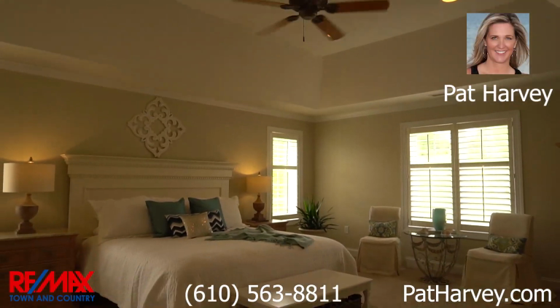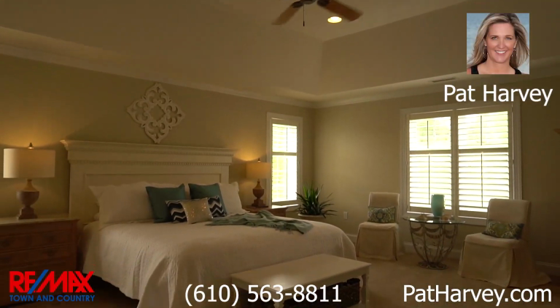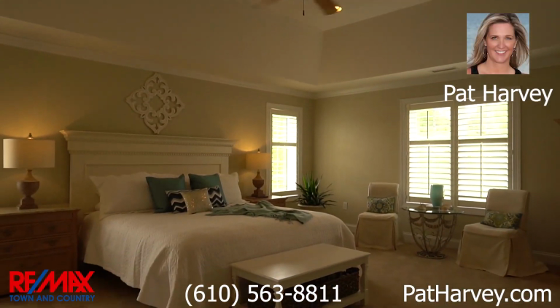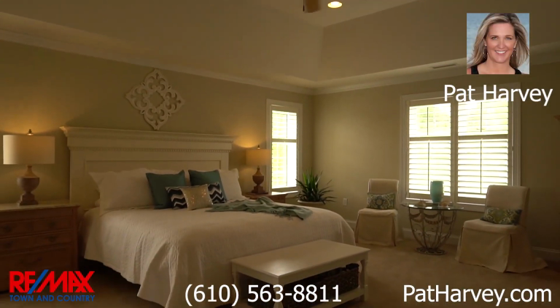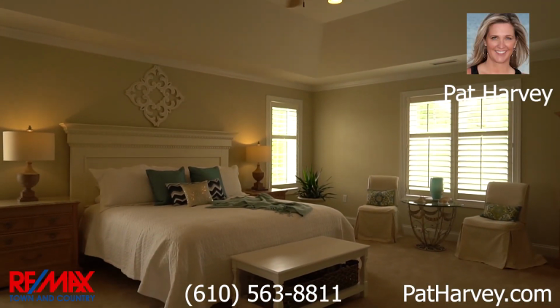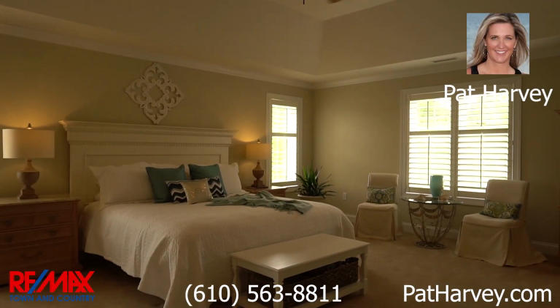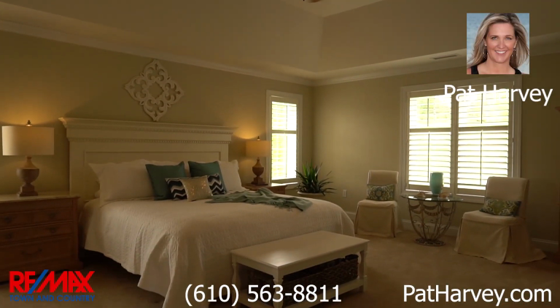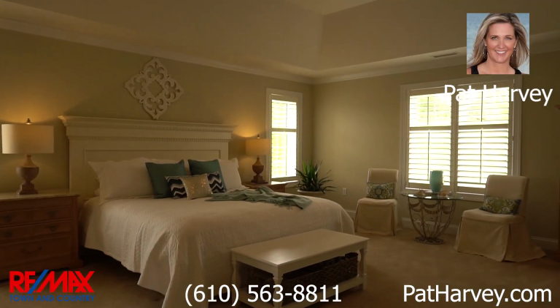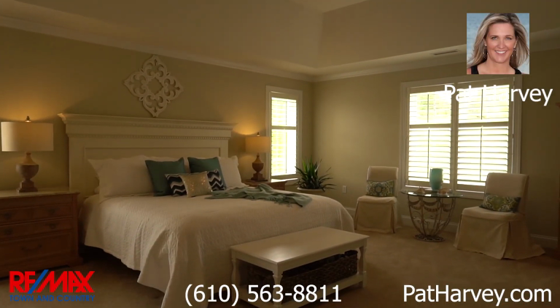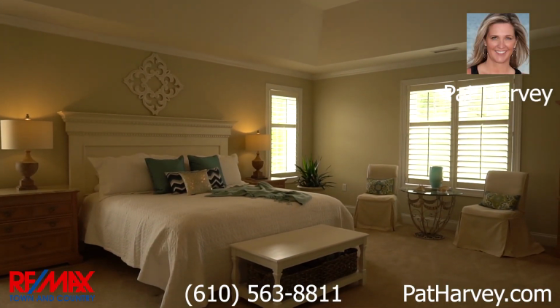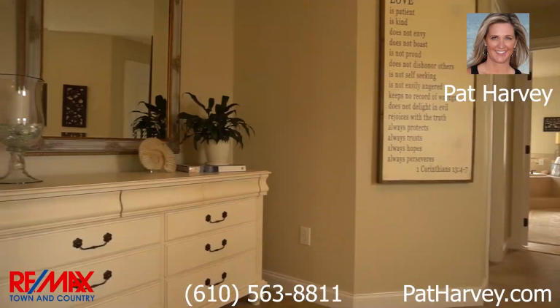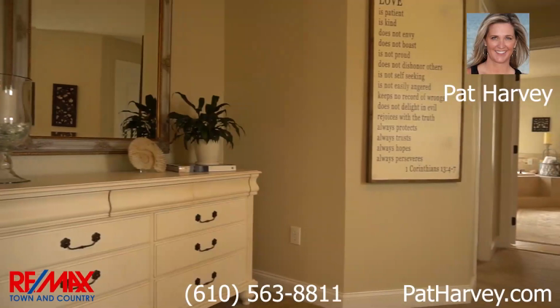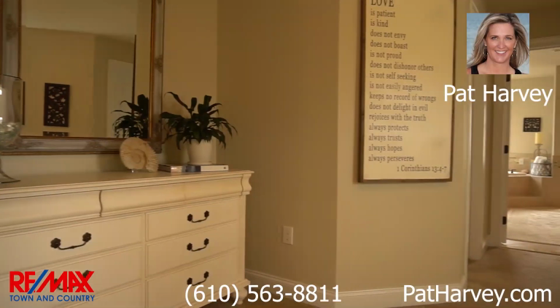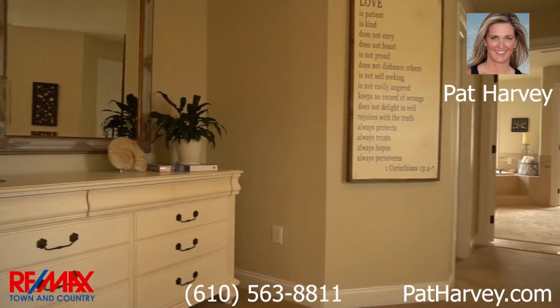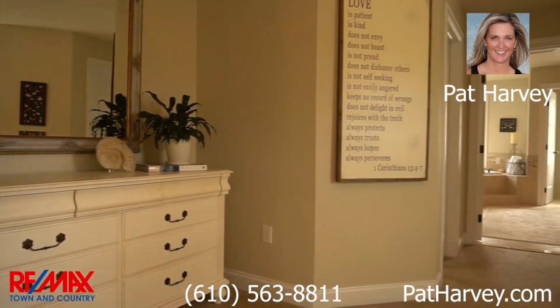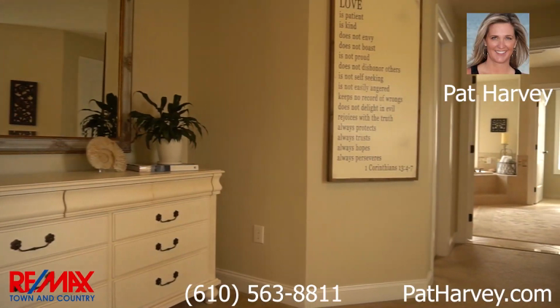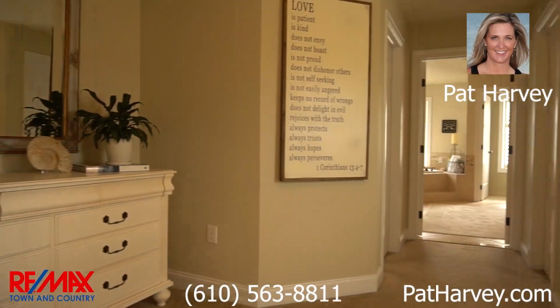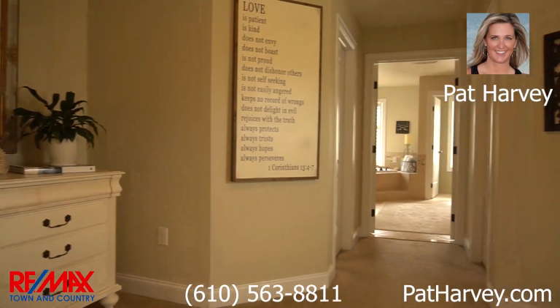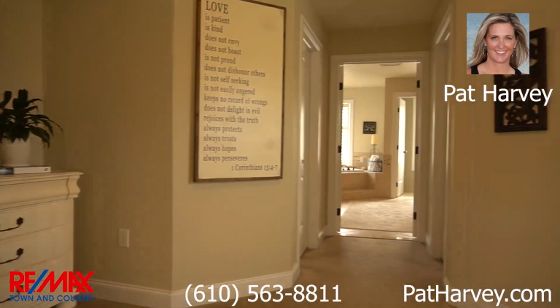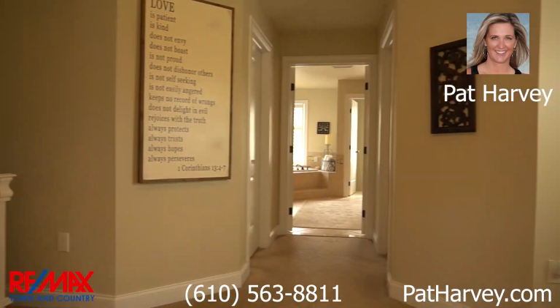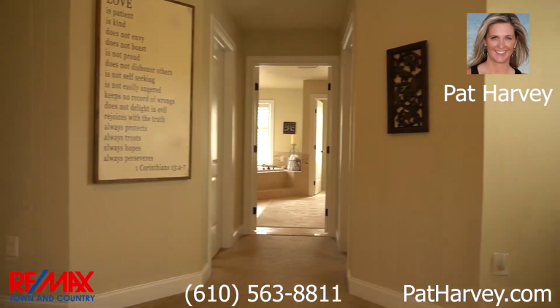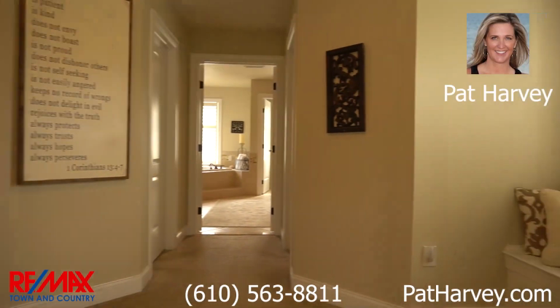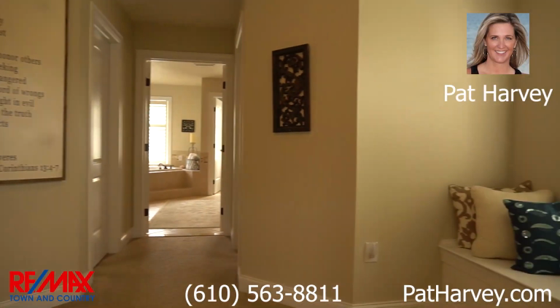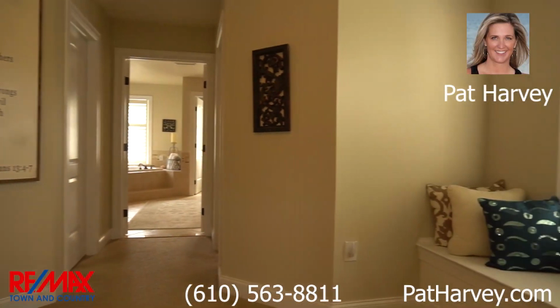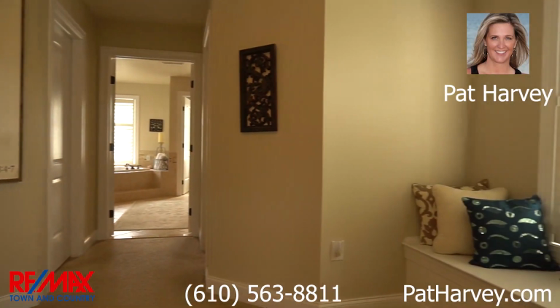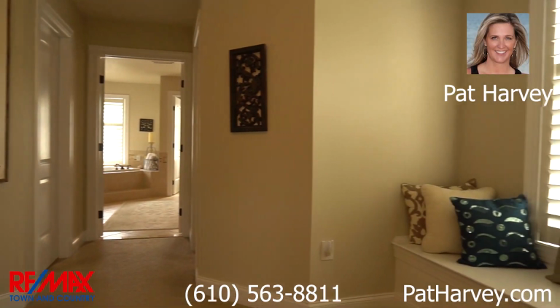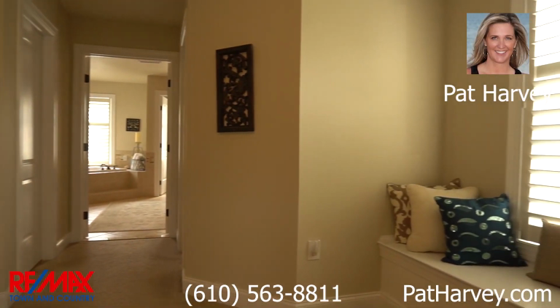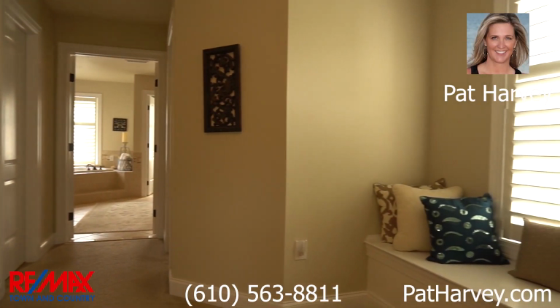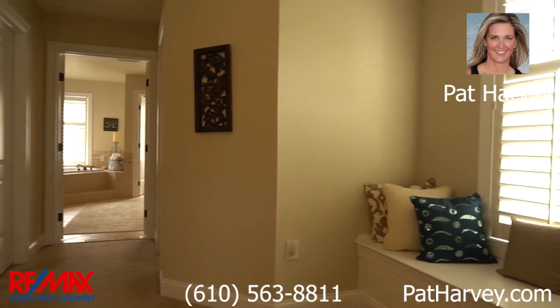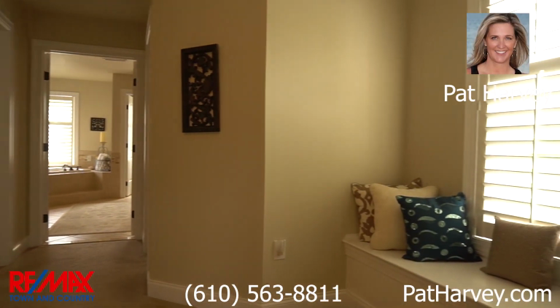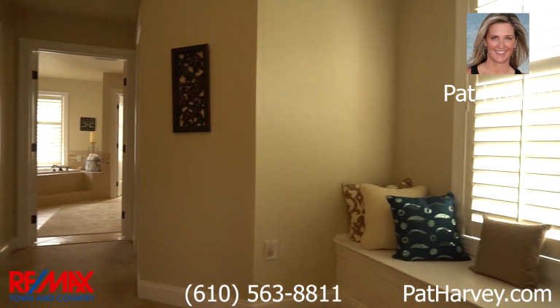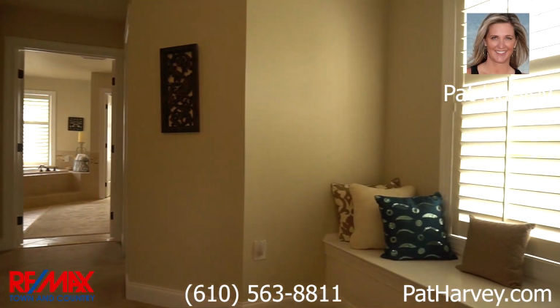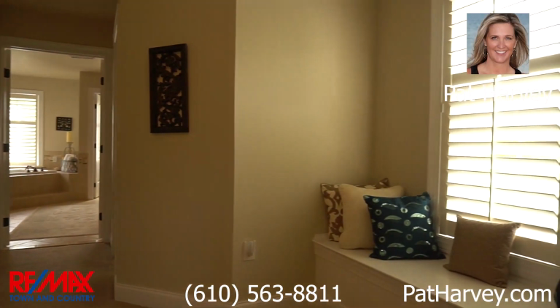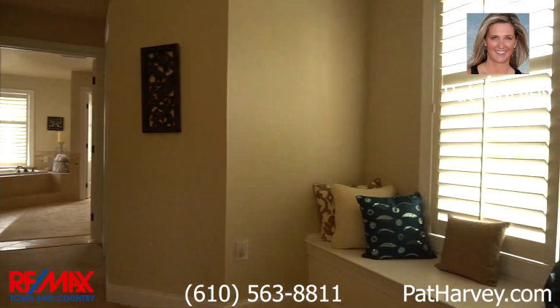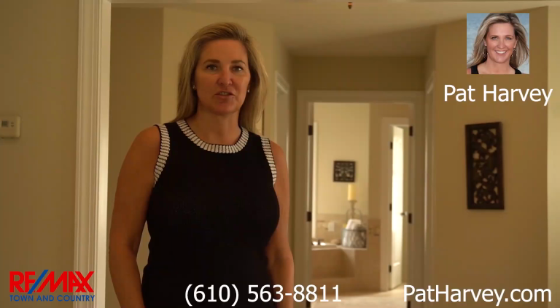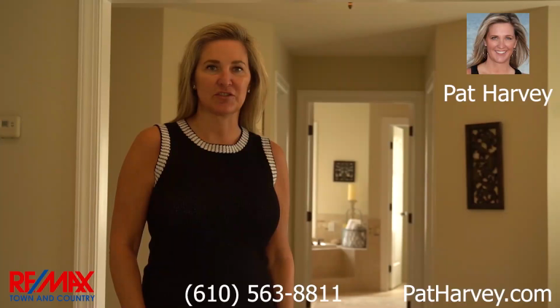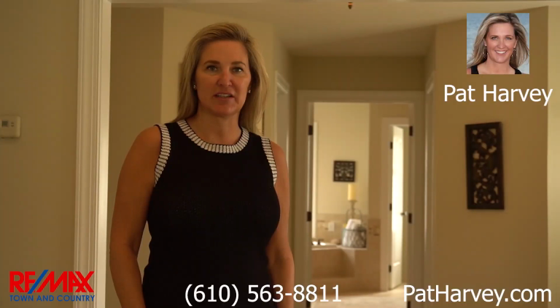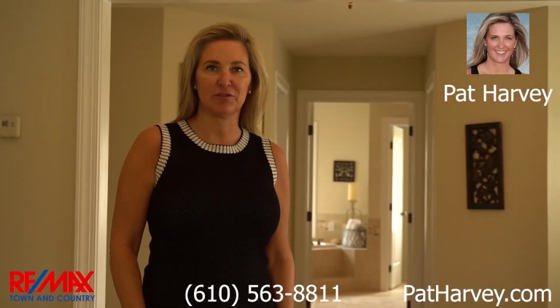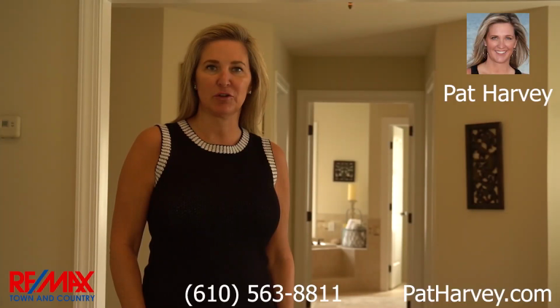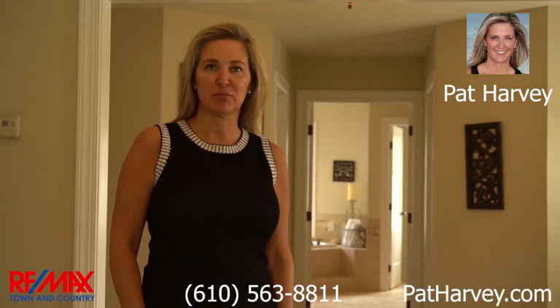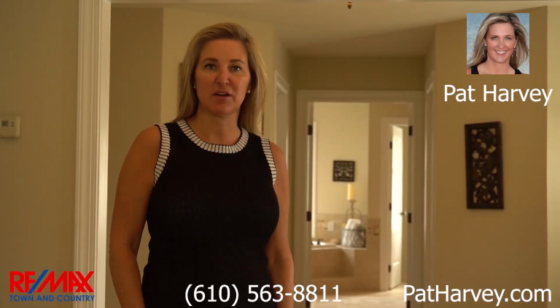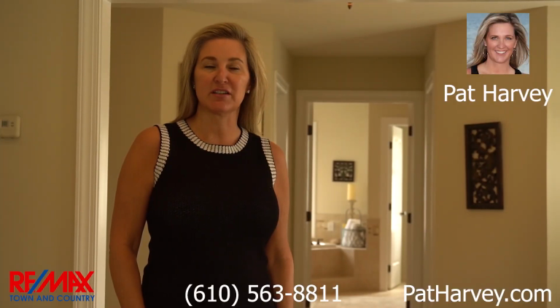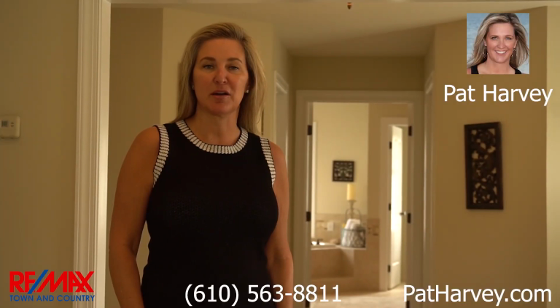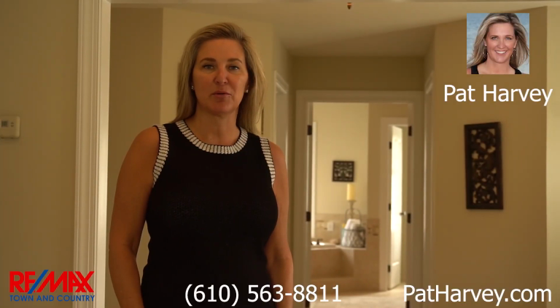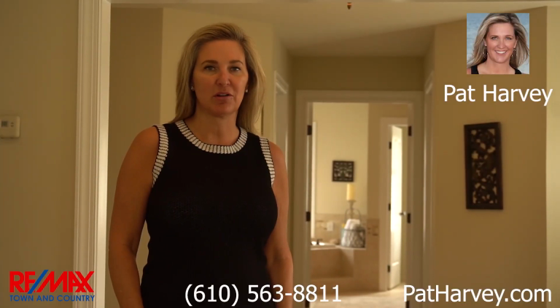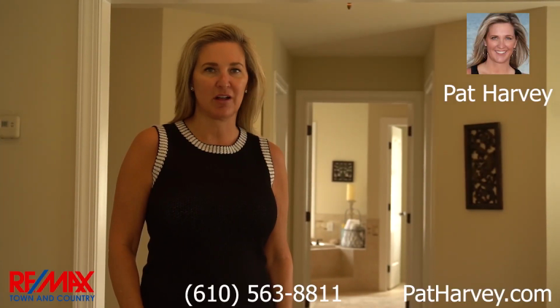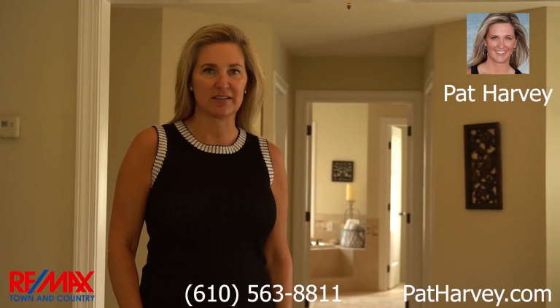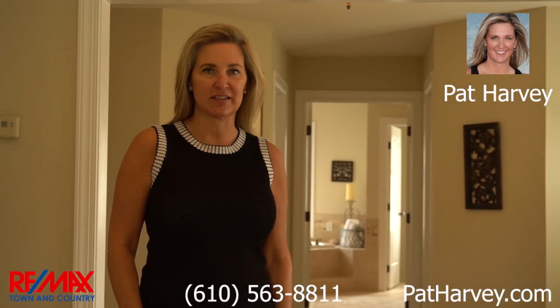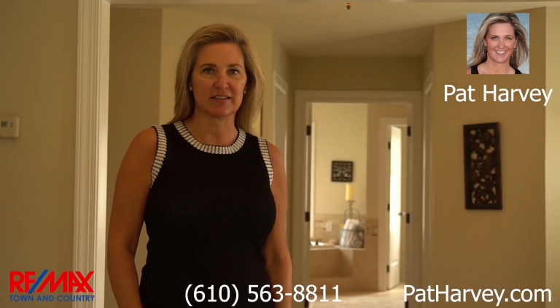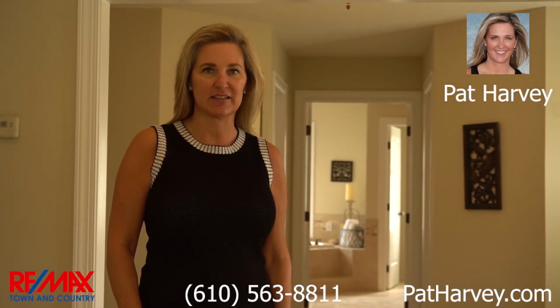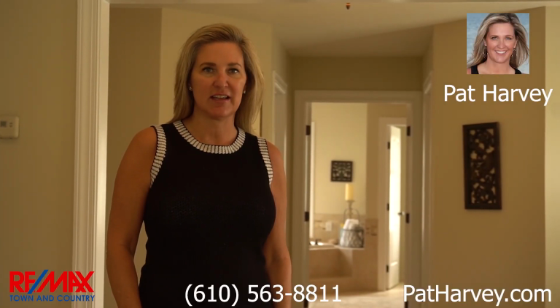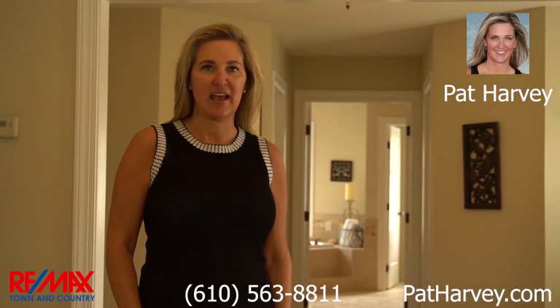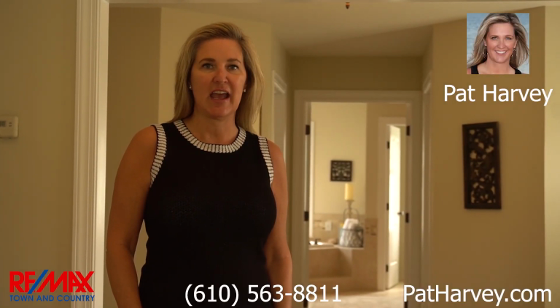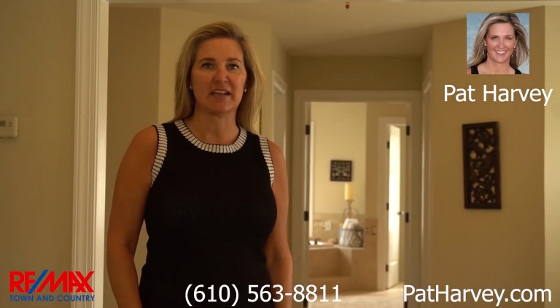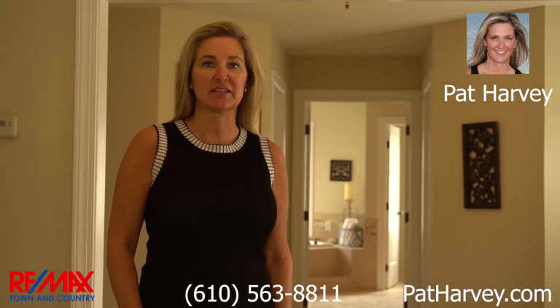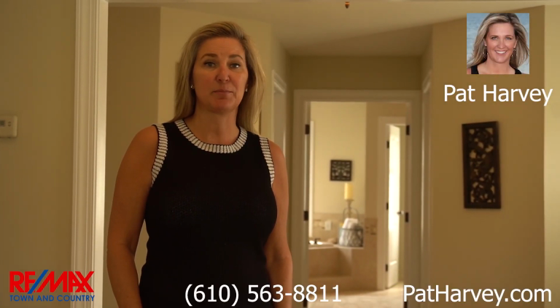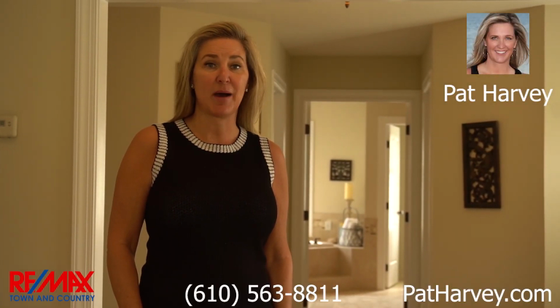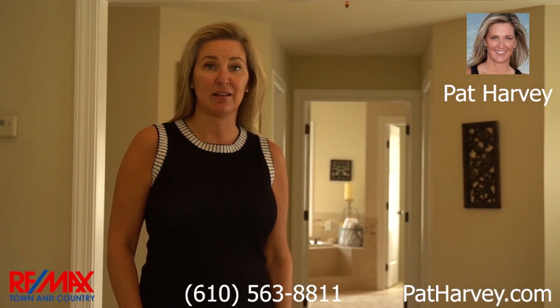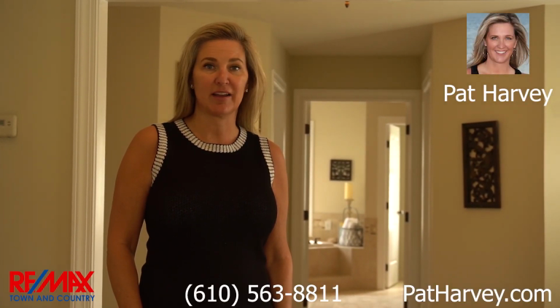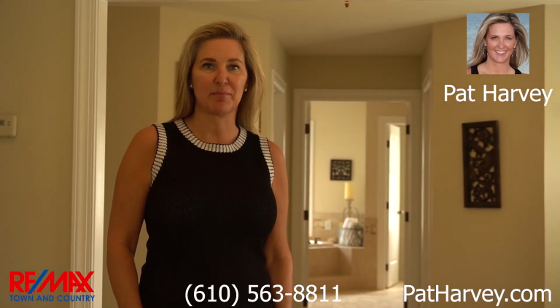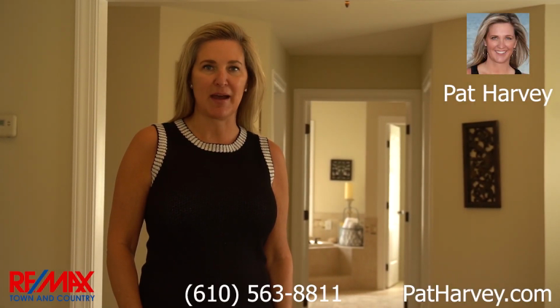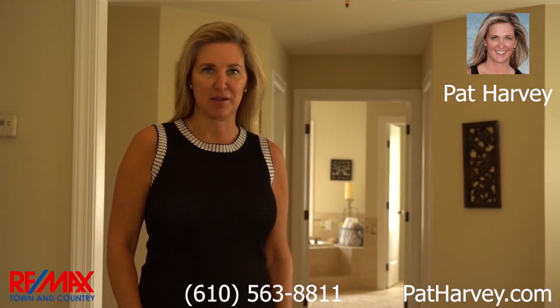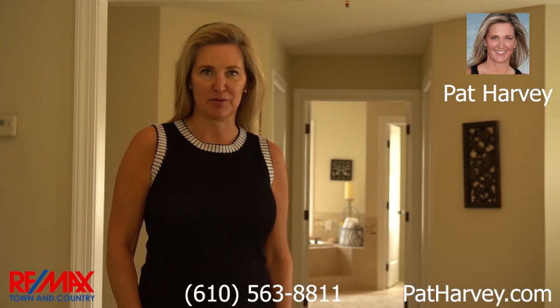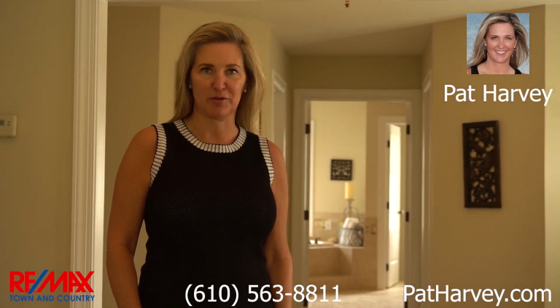A very private master suite, included with a master sitting room, double closets, and a spa-like bathroom.